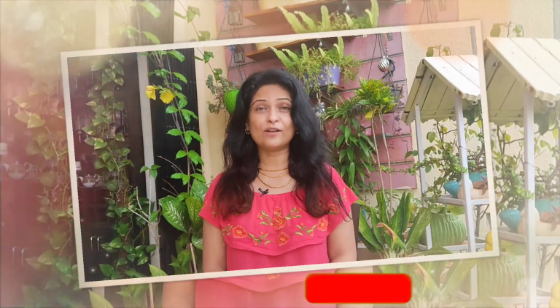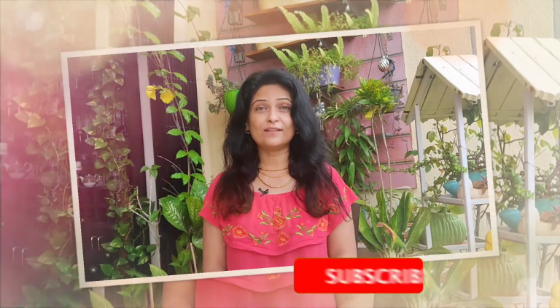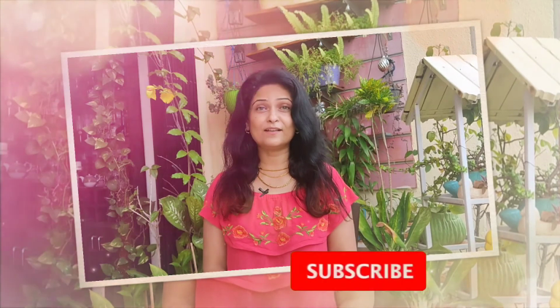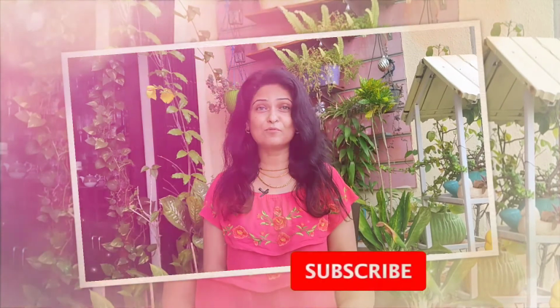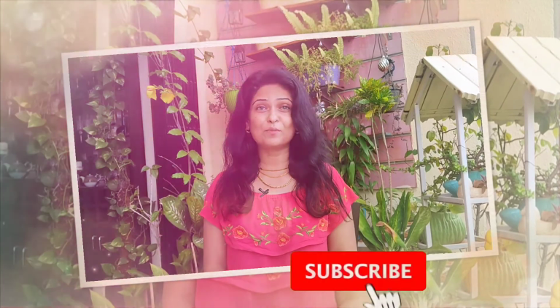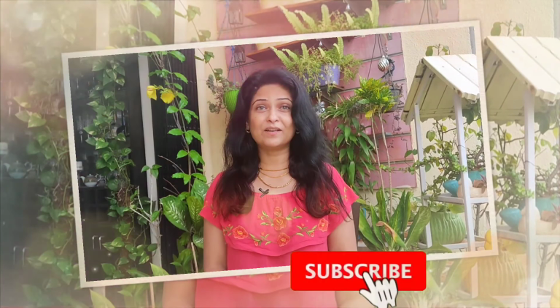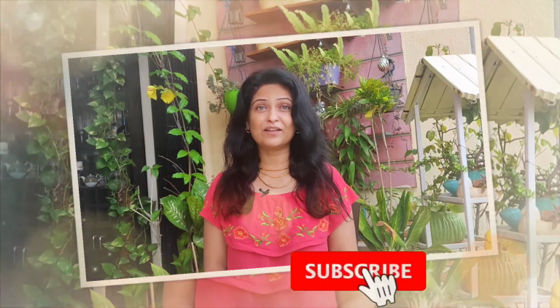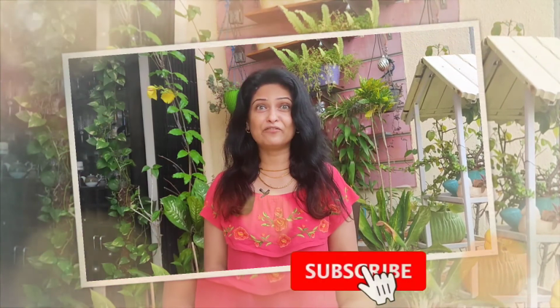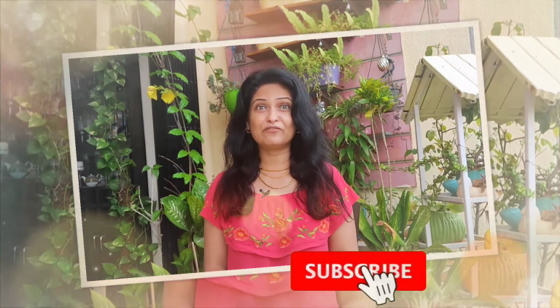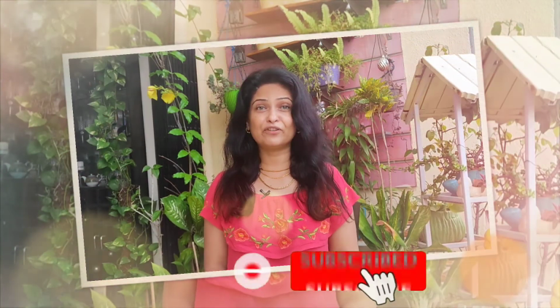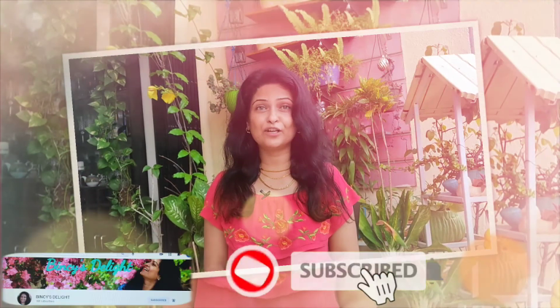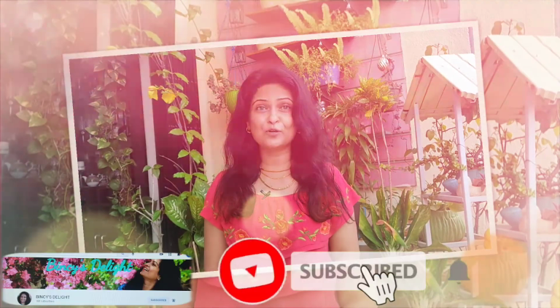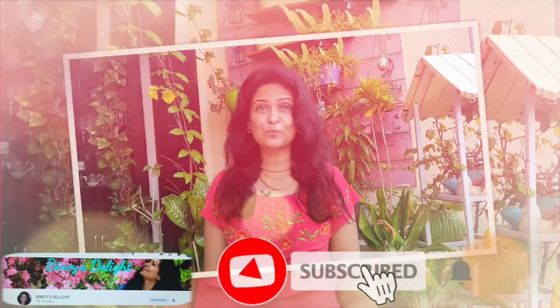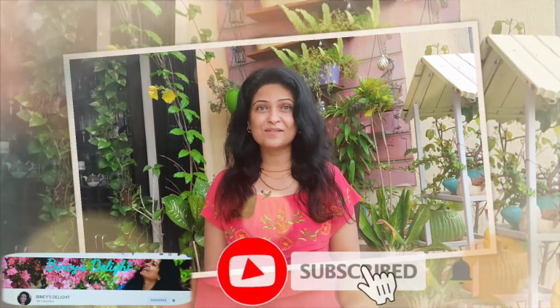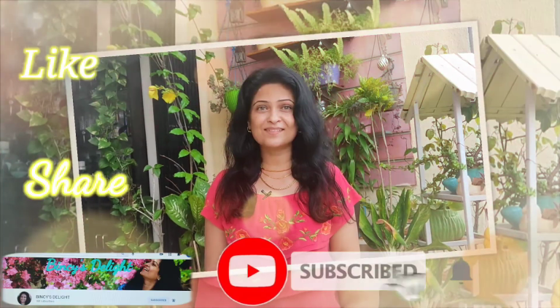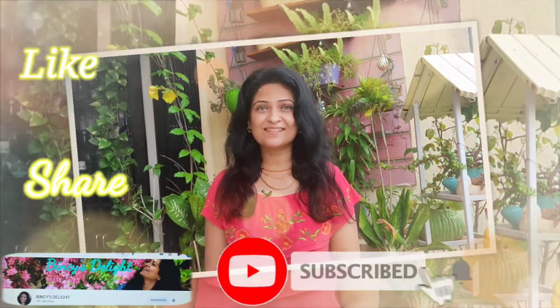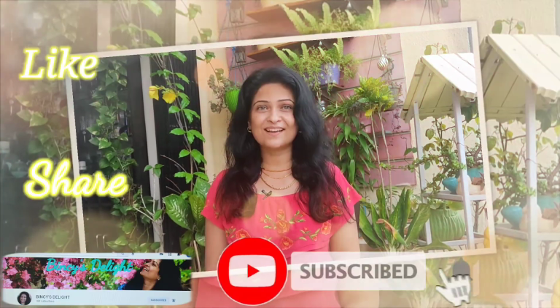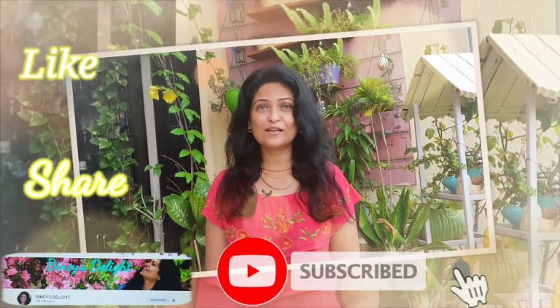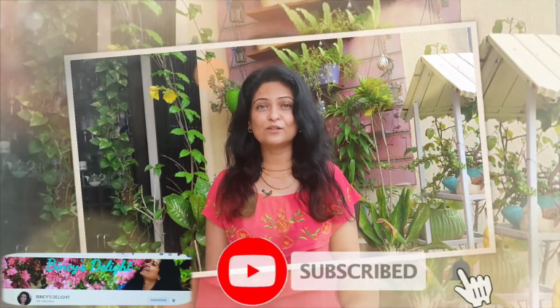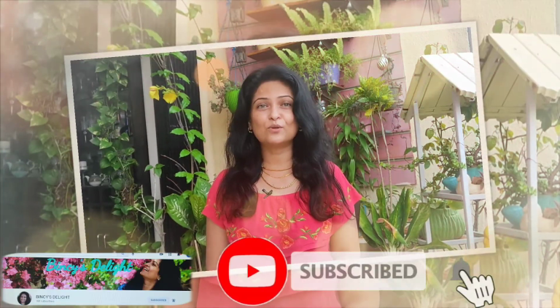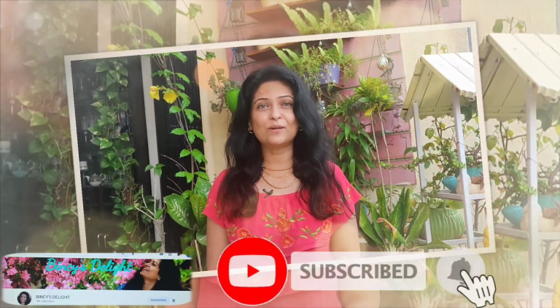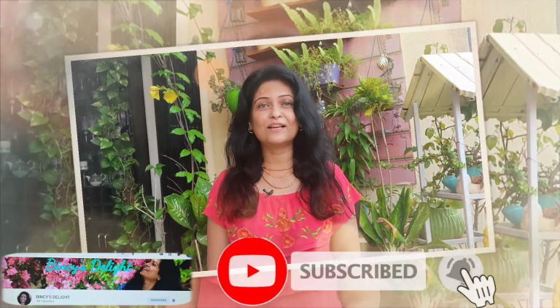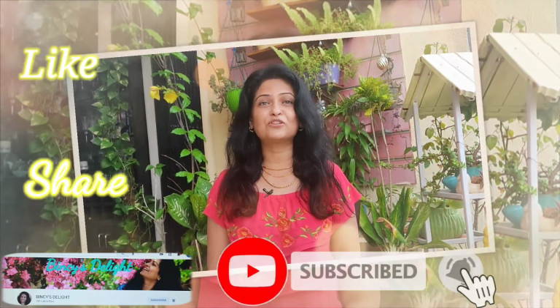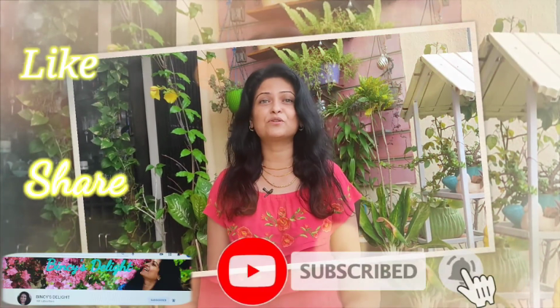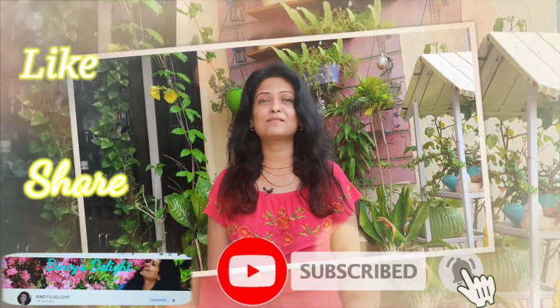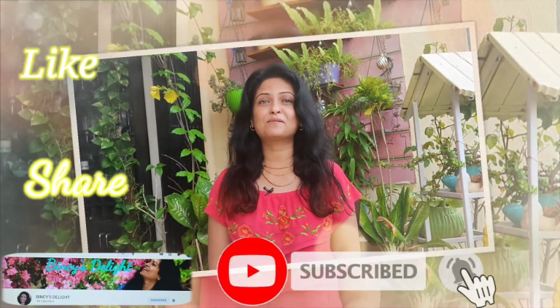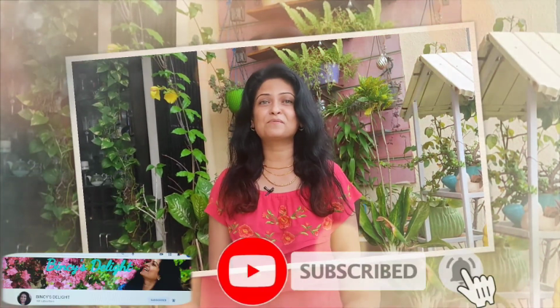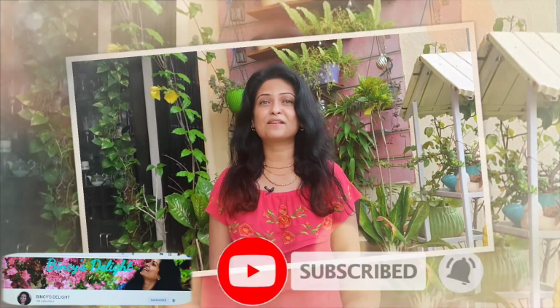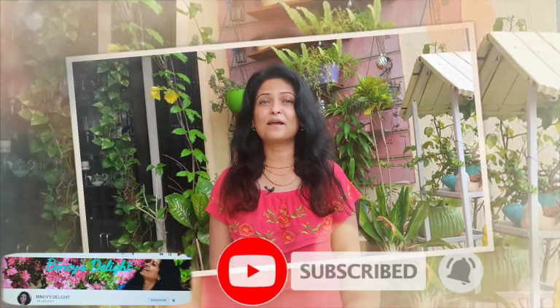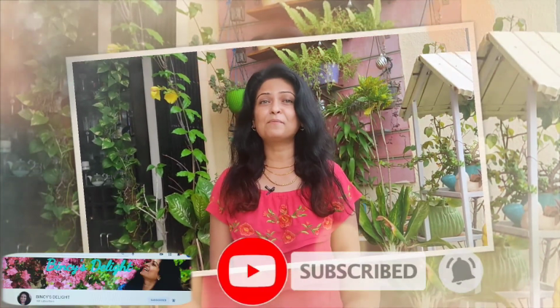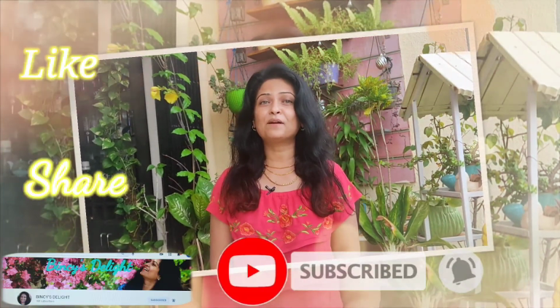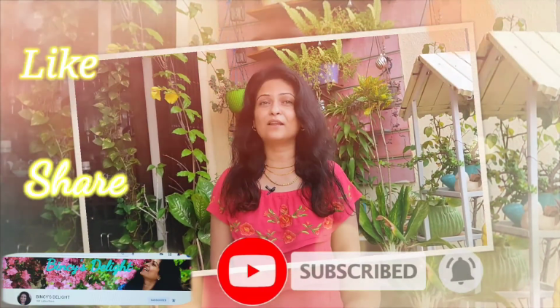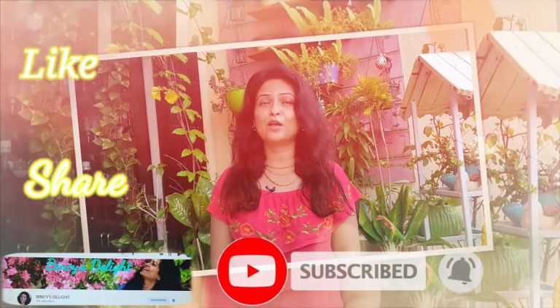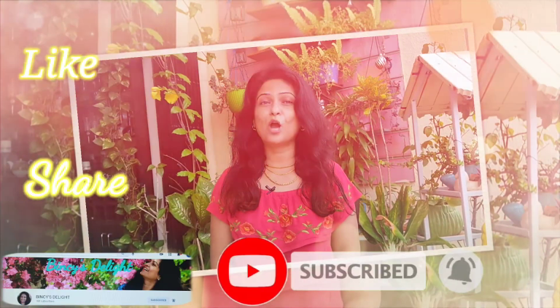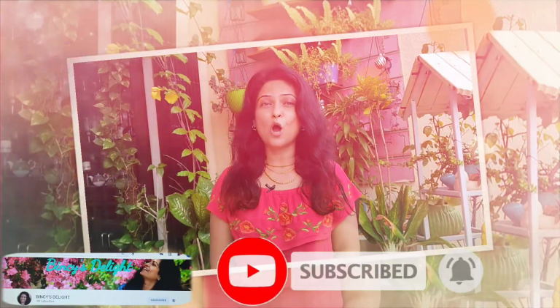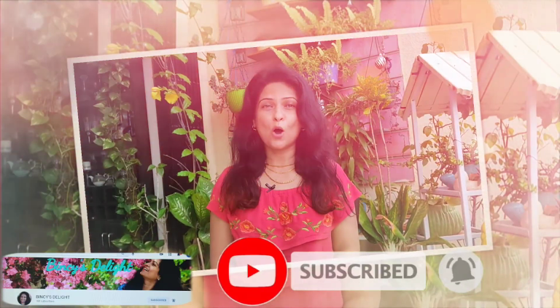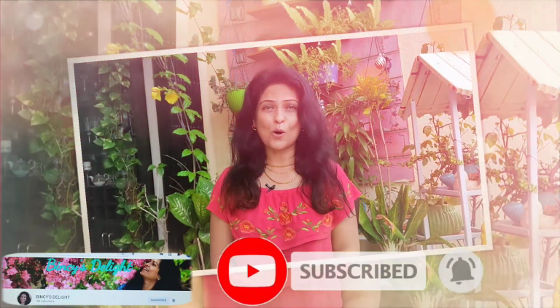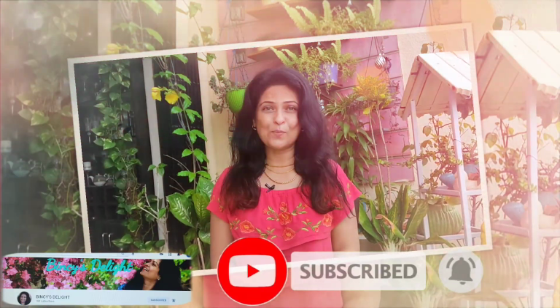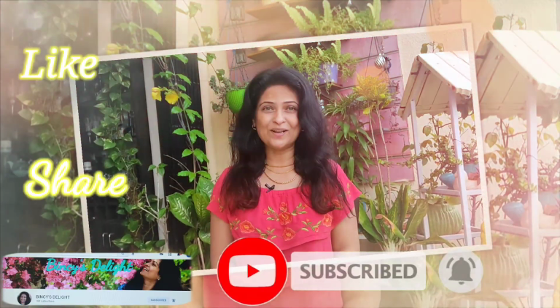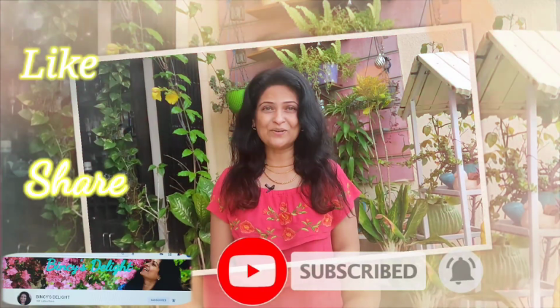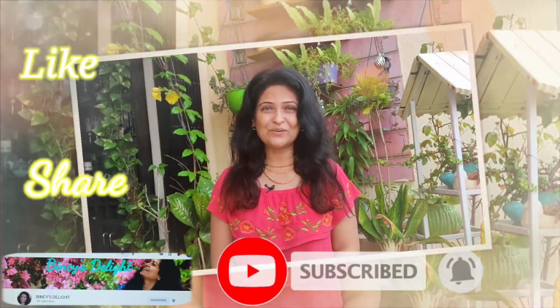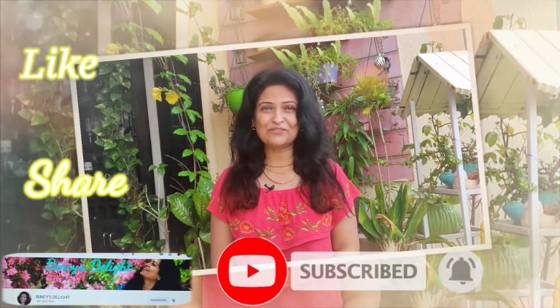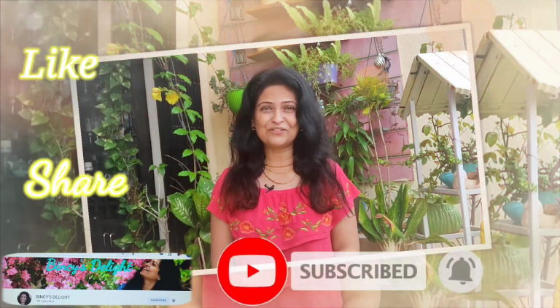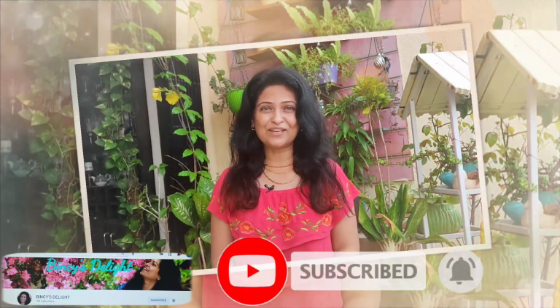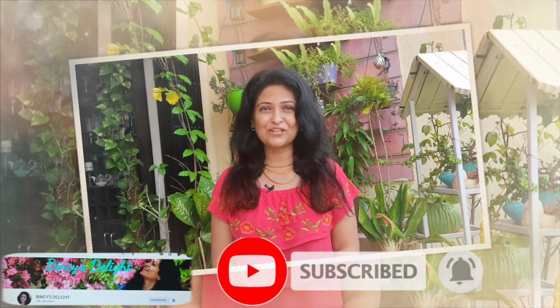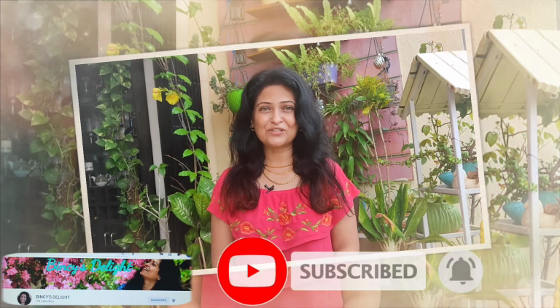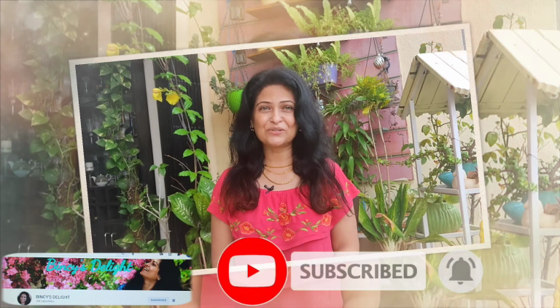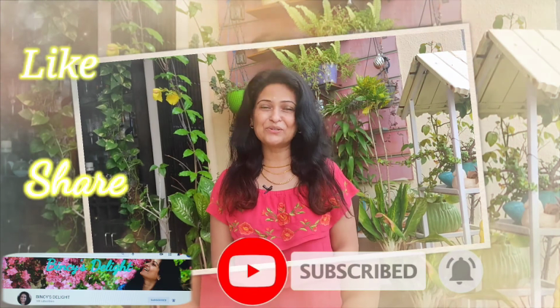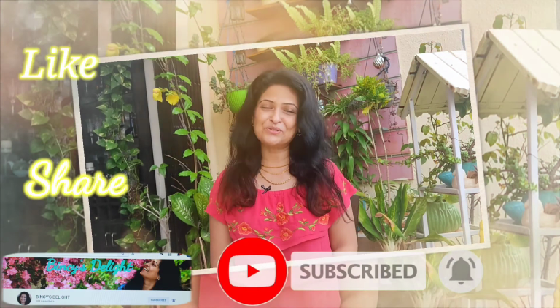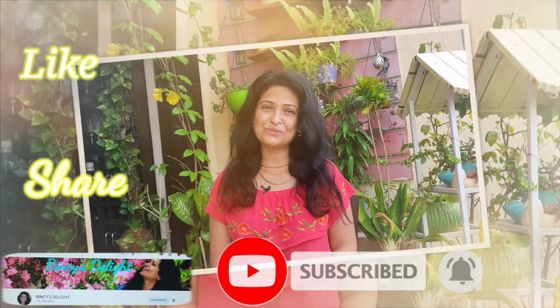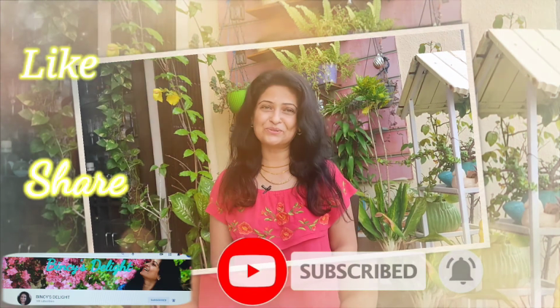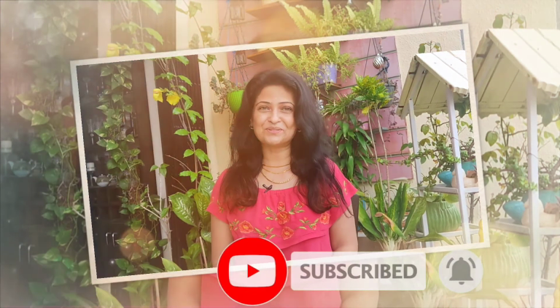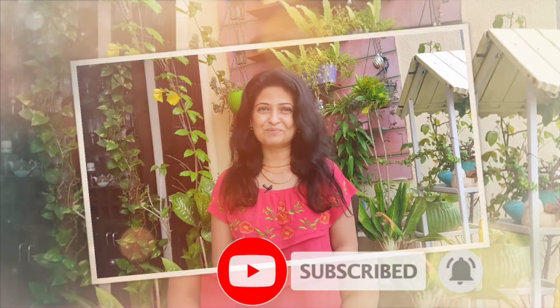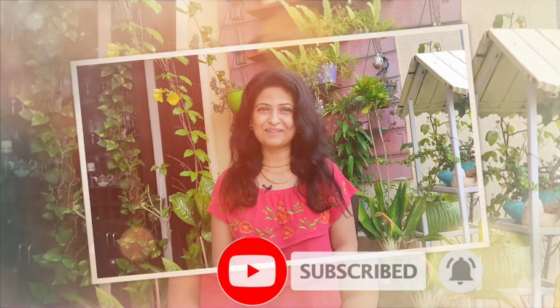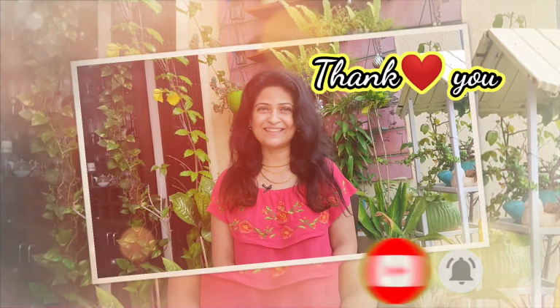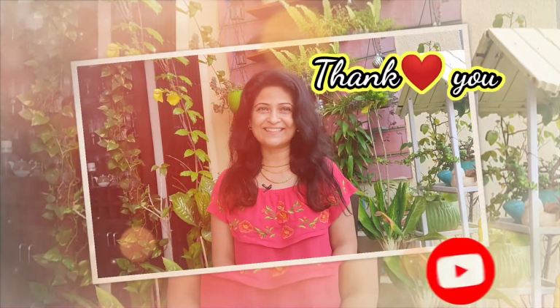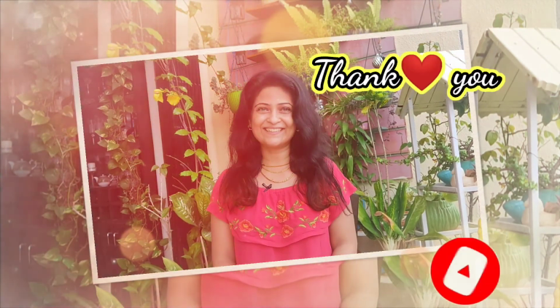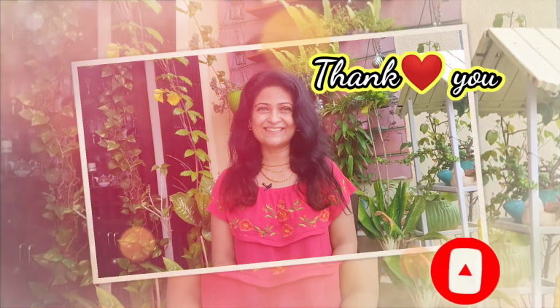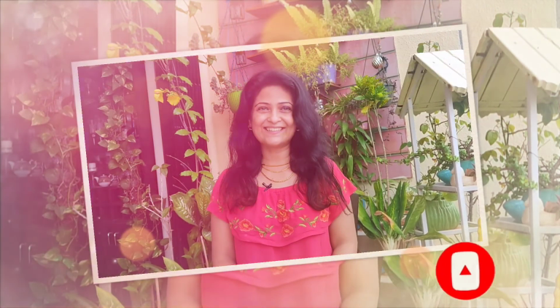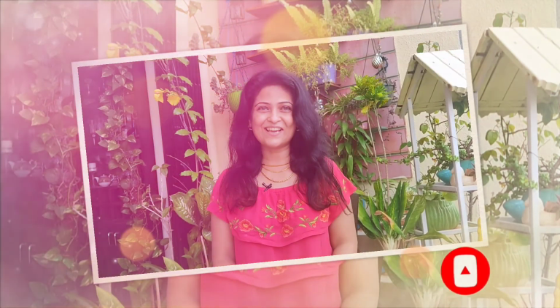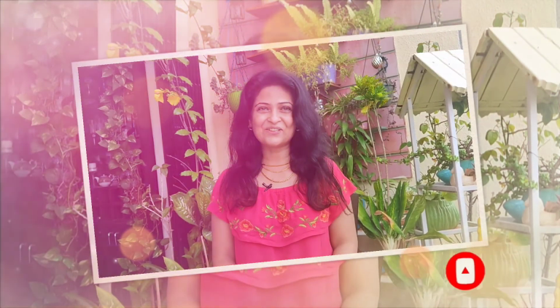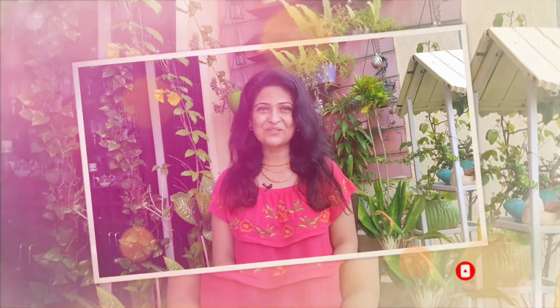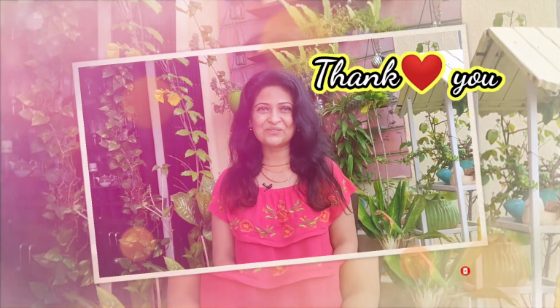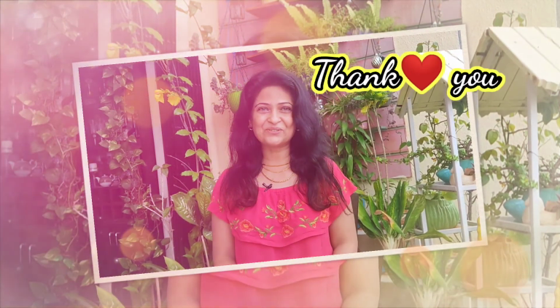If you like this video, please like, share and subscribe, and hit the bell notification. Thank you!